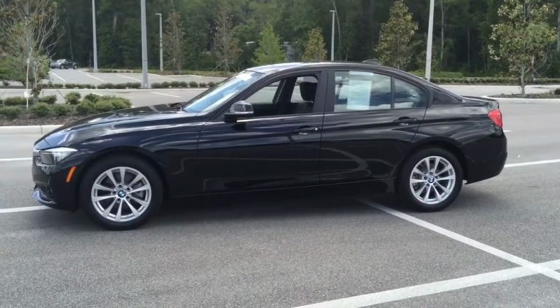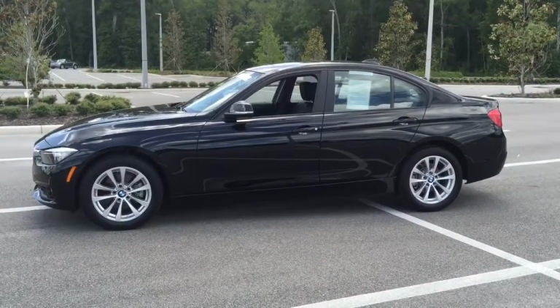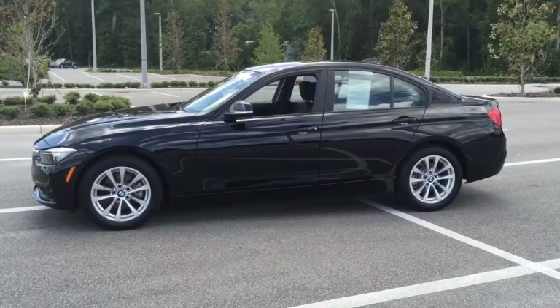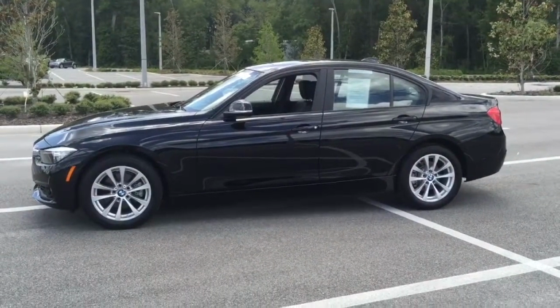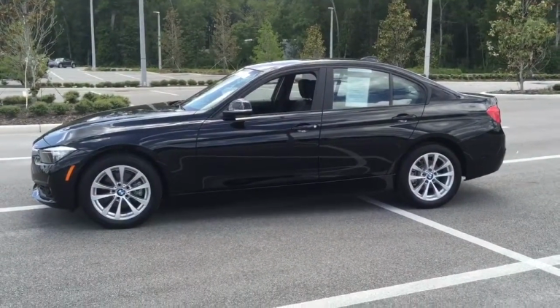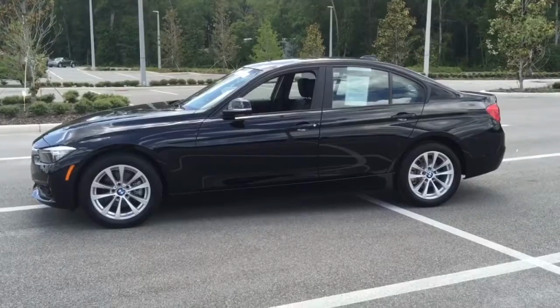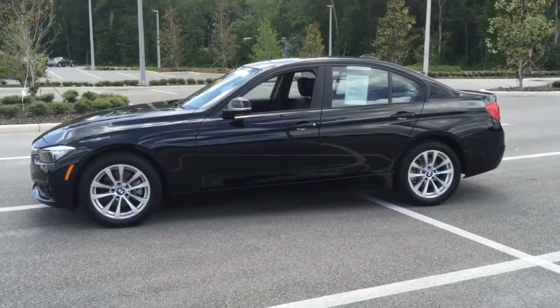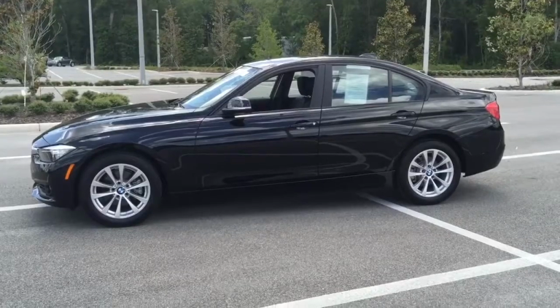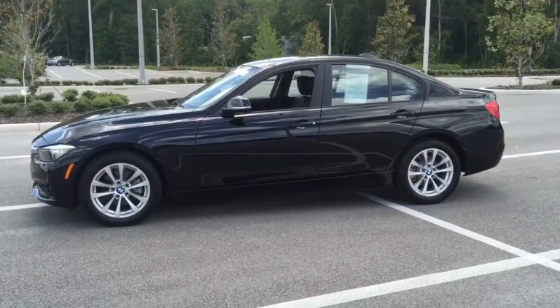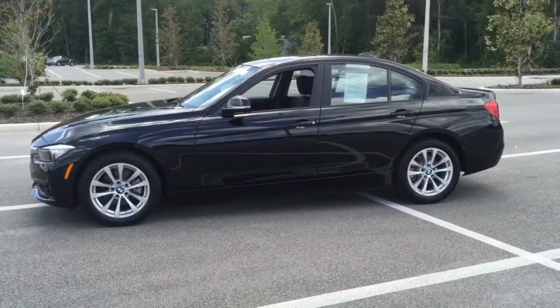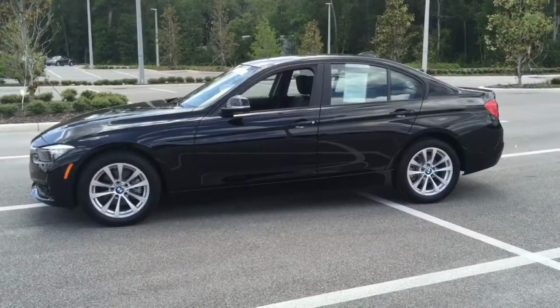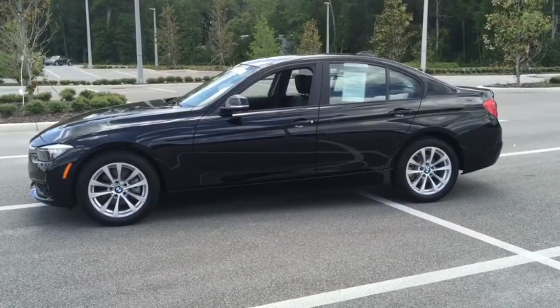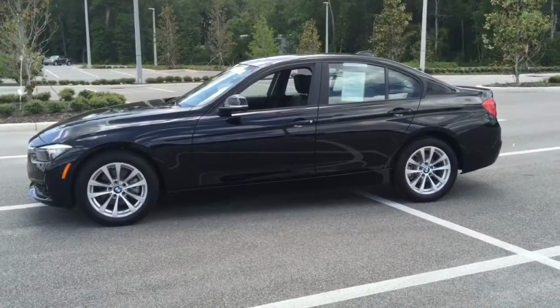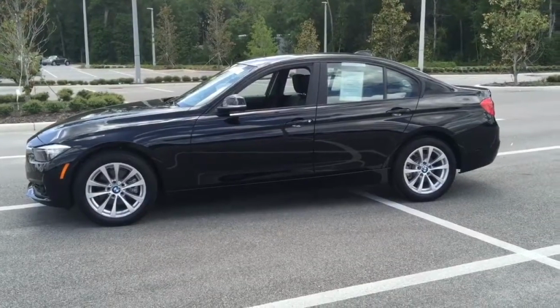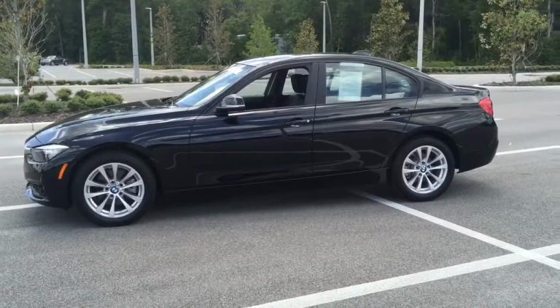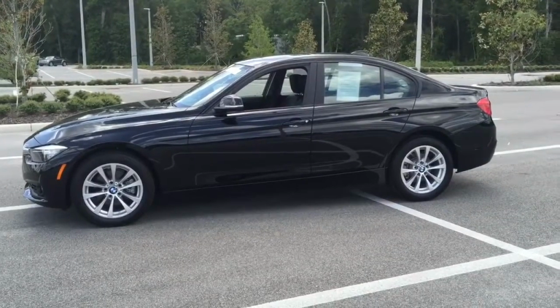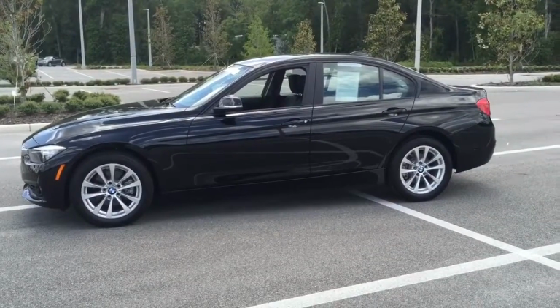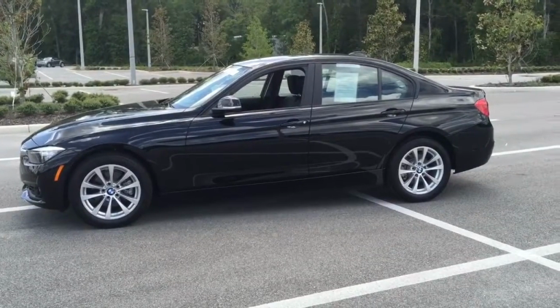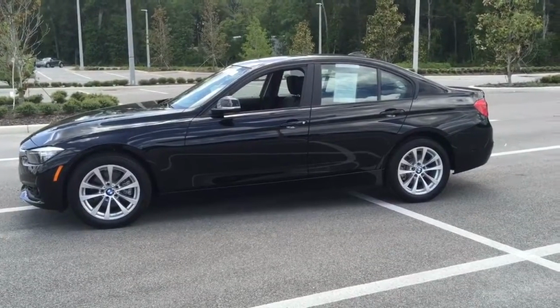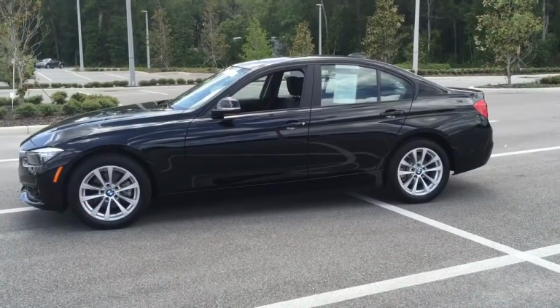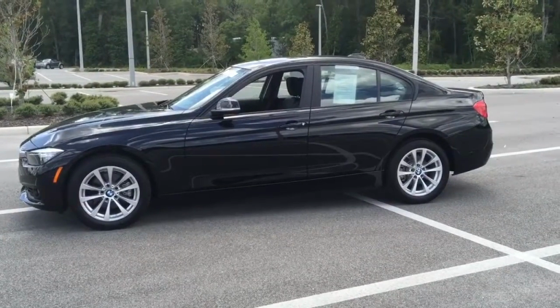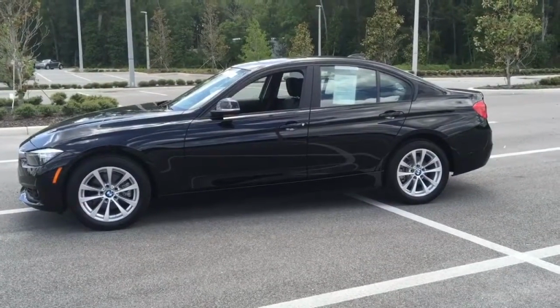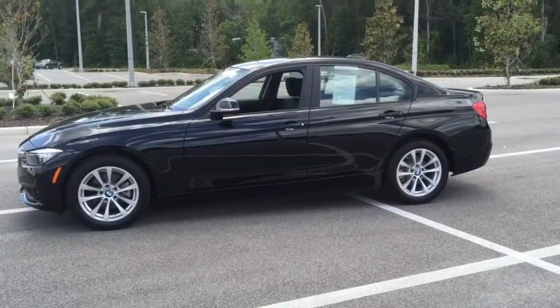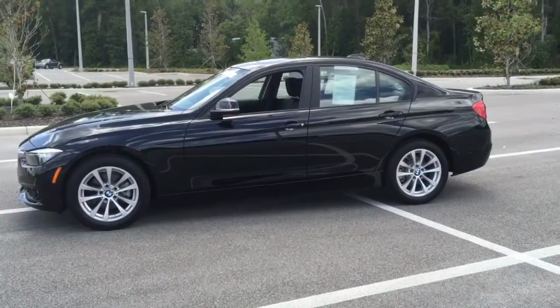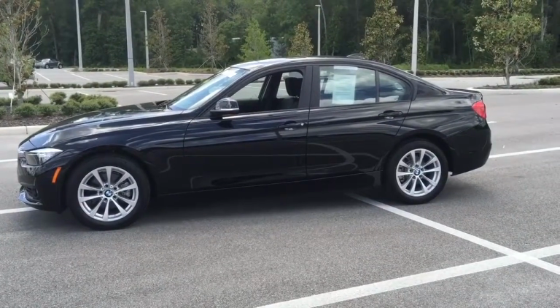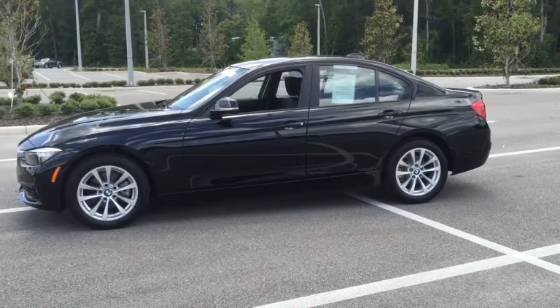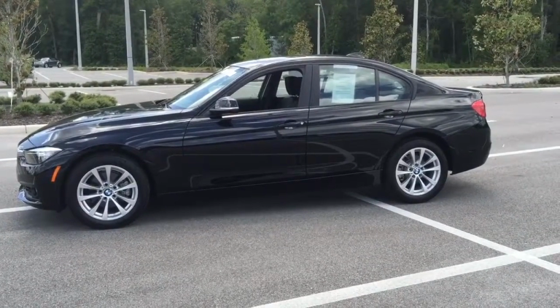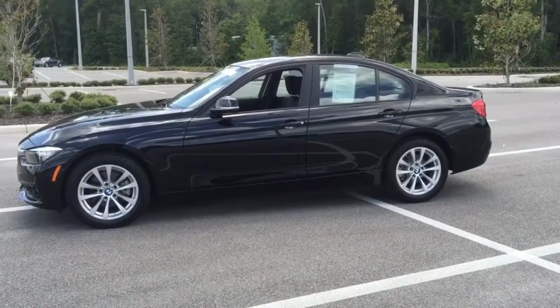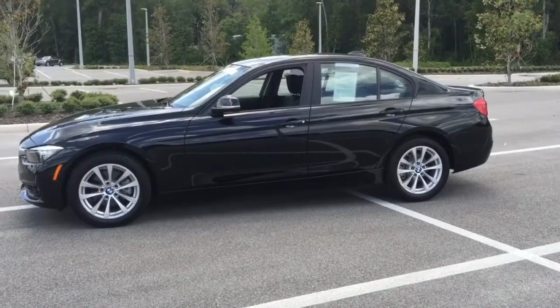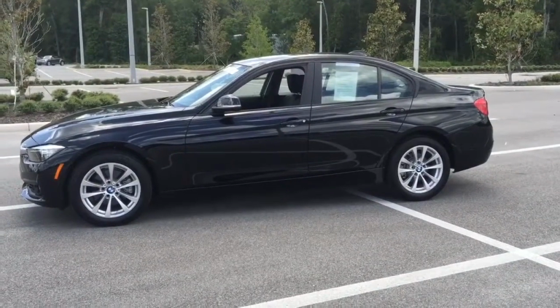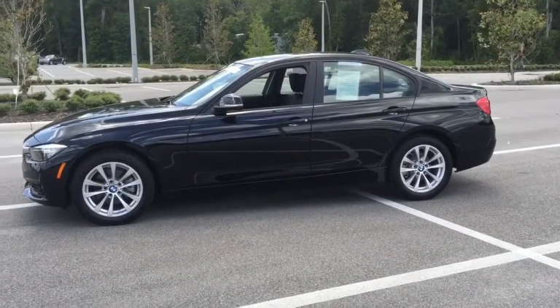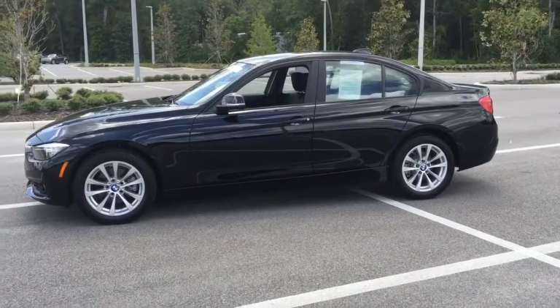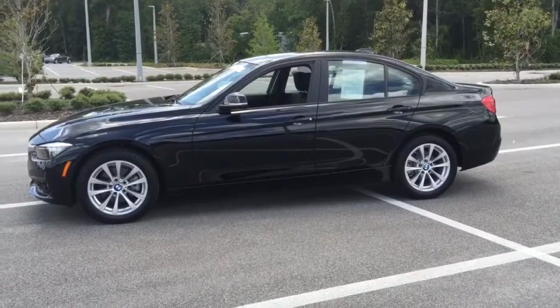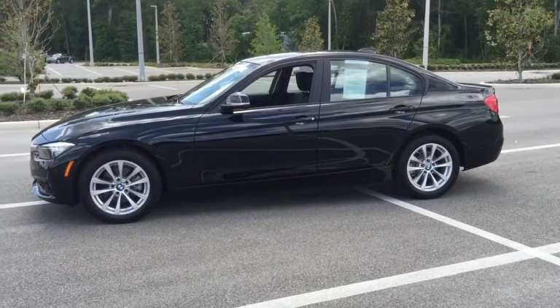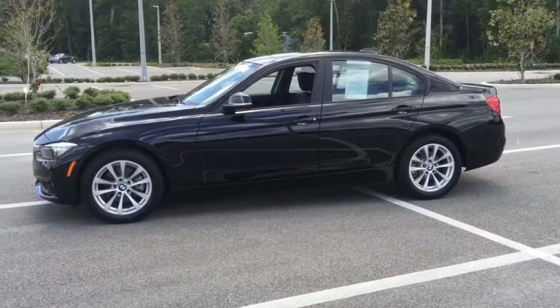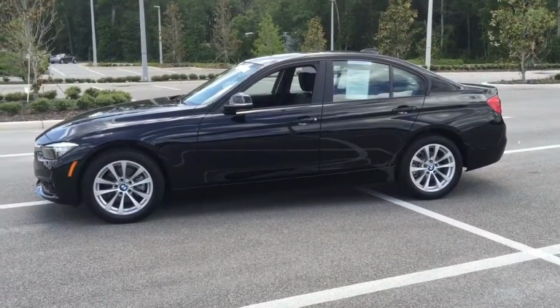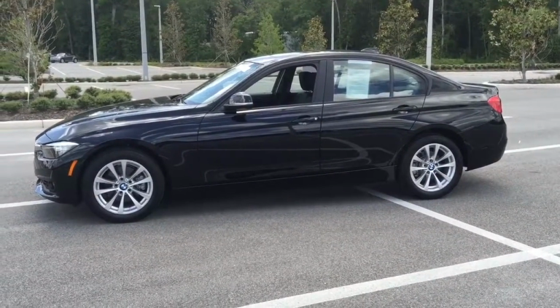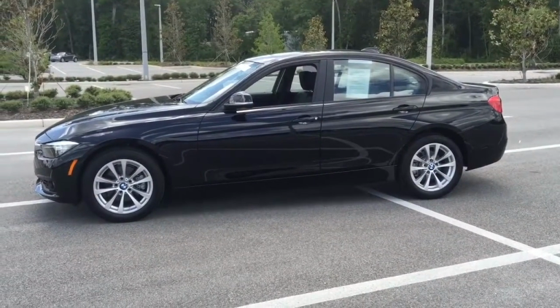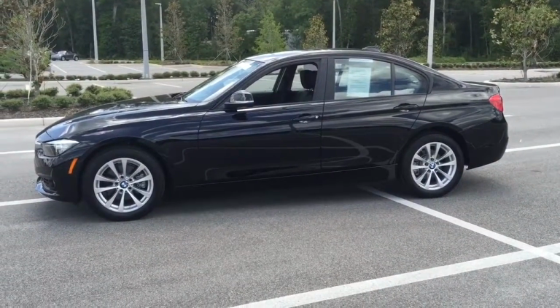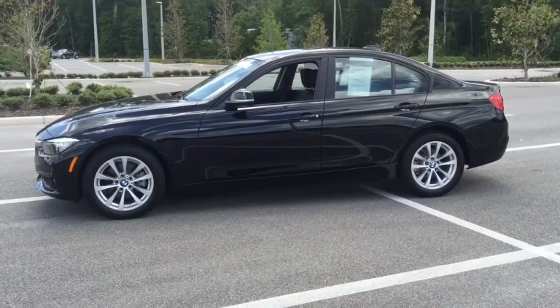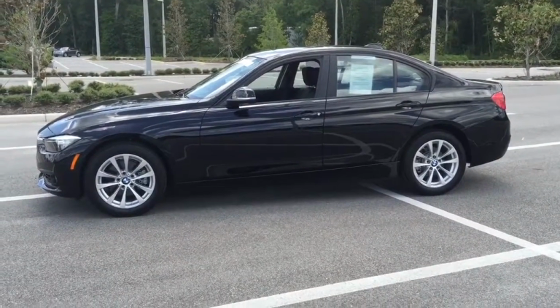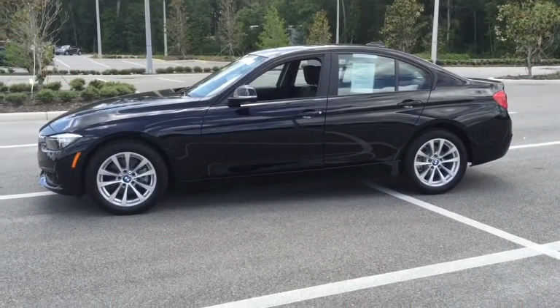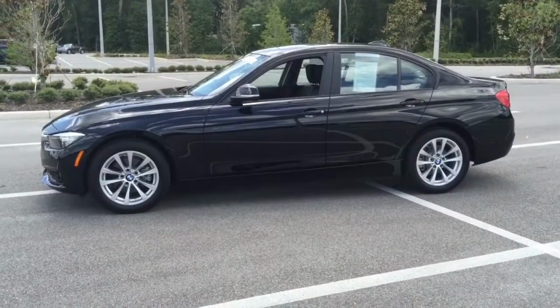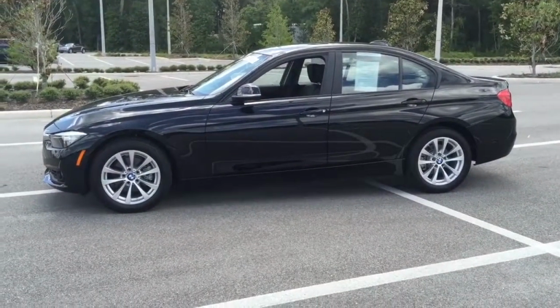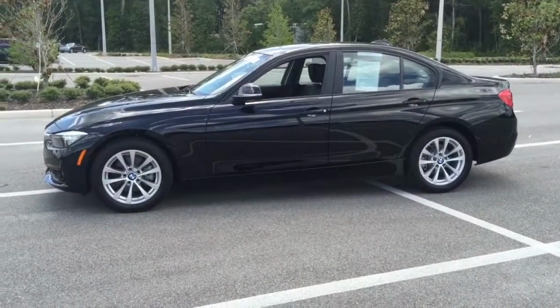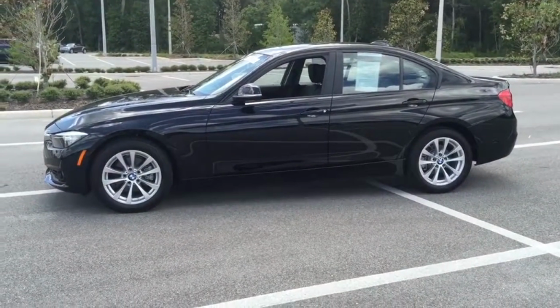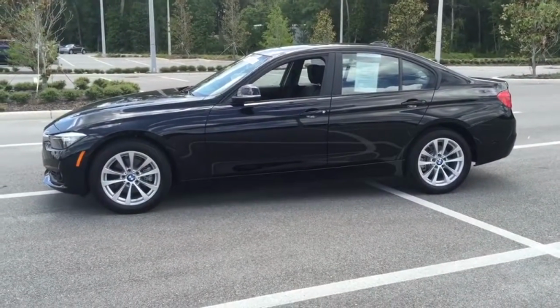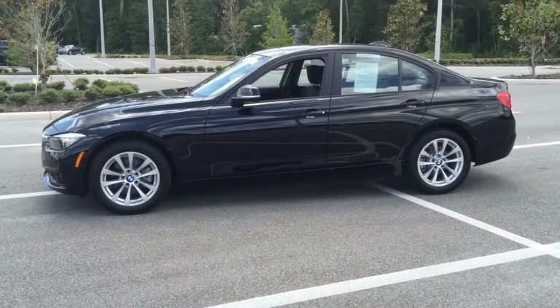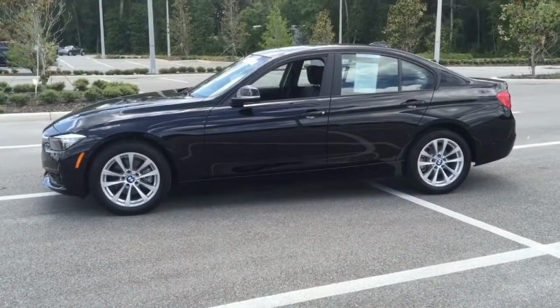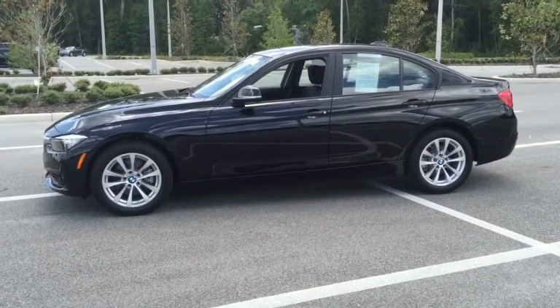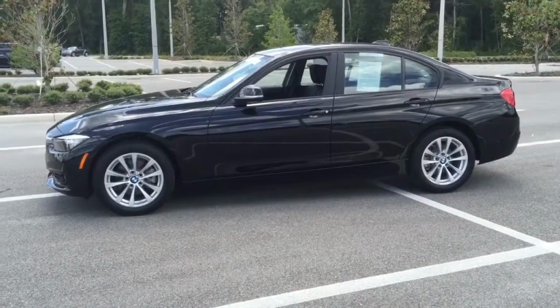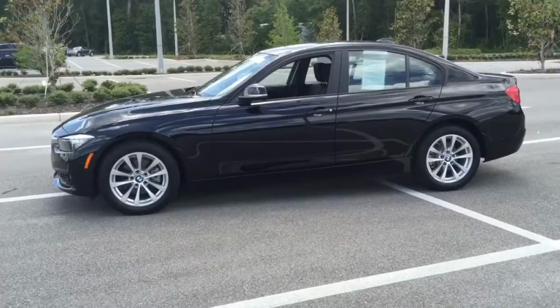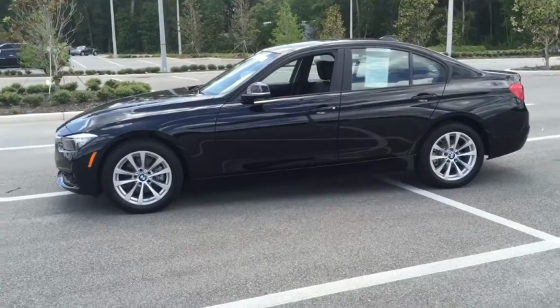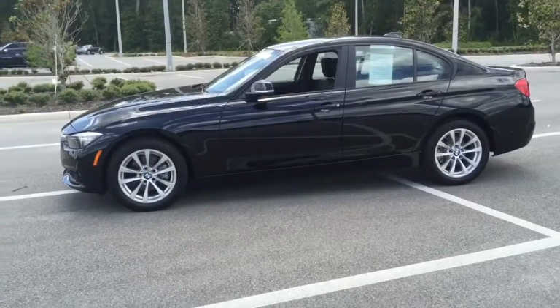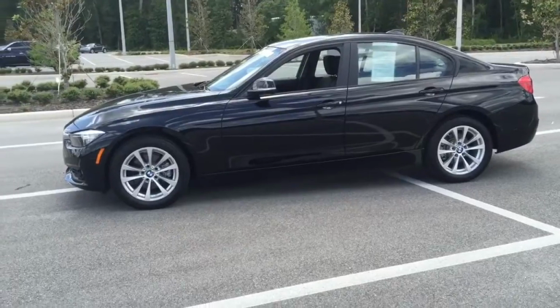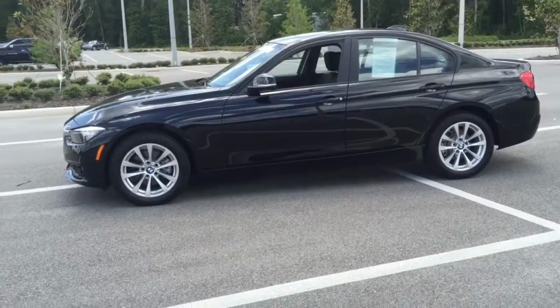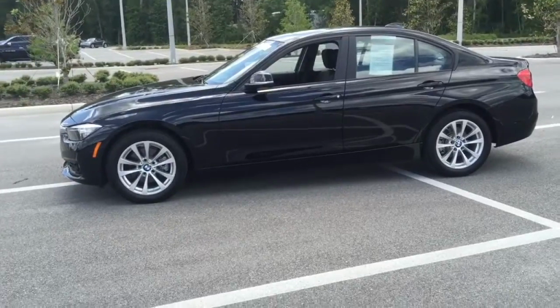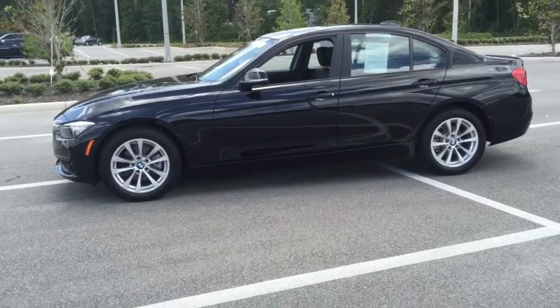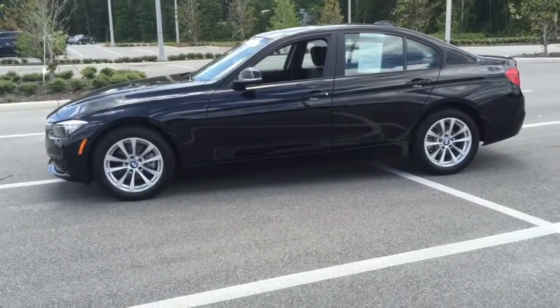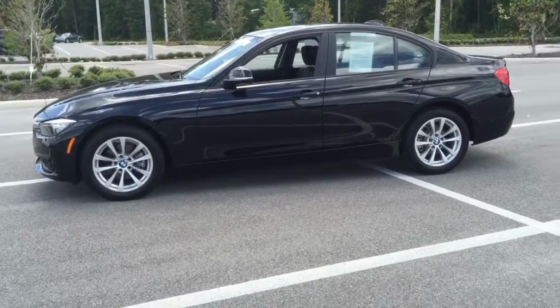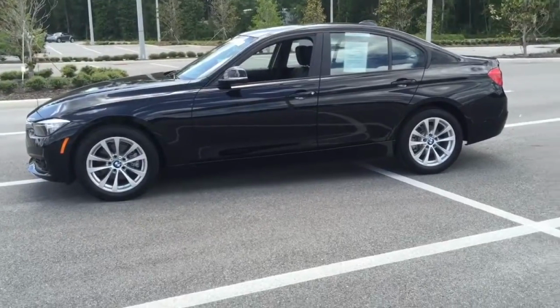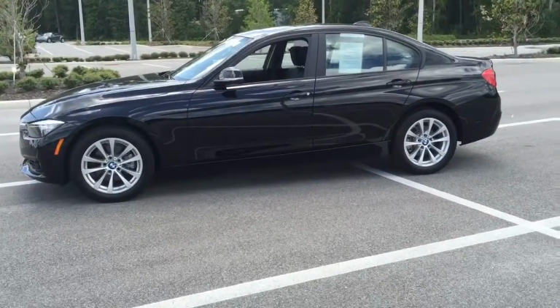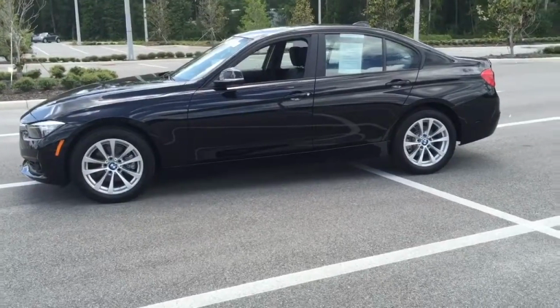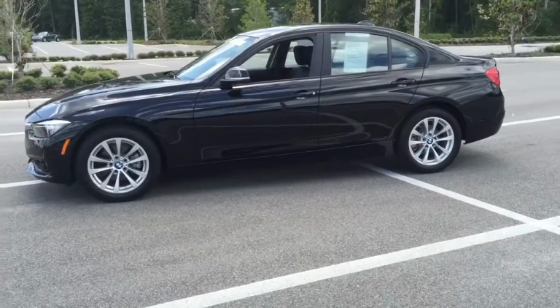I wanted to have the opportunity for you to come out, take this wonderful vehicle out for a test drive, and meet with one of our advisors.